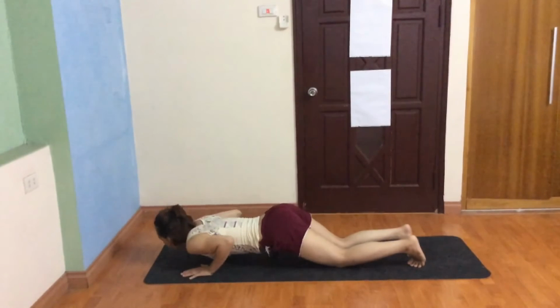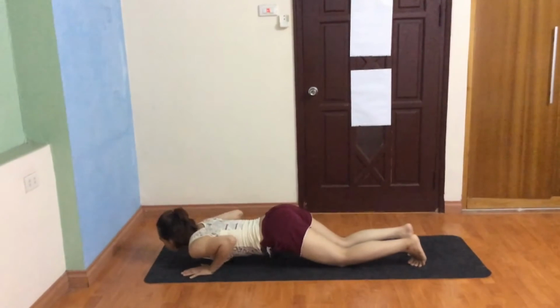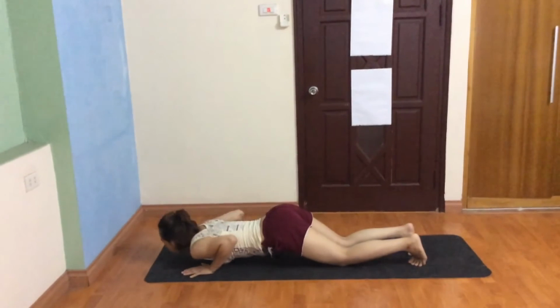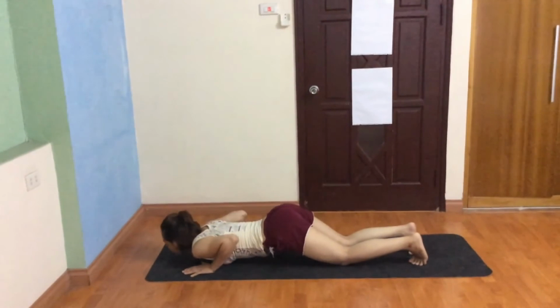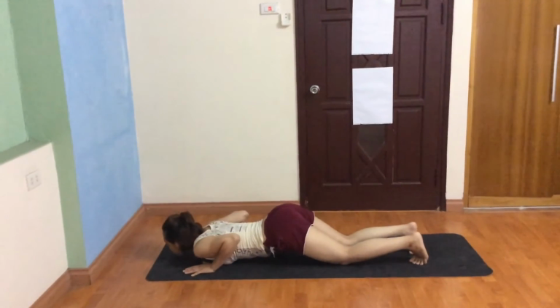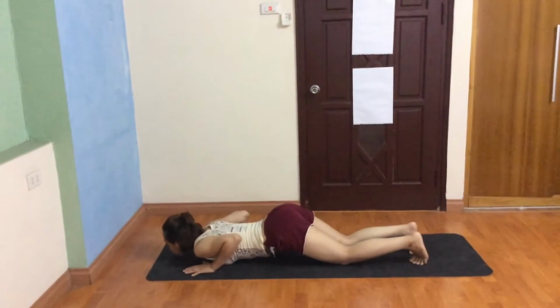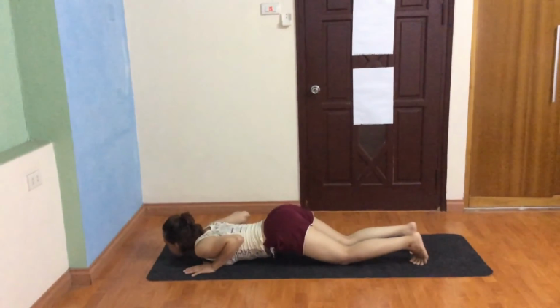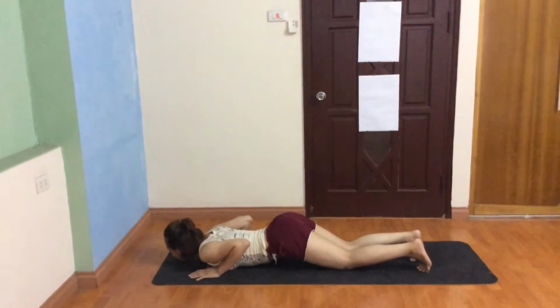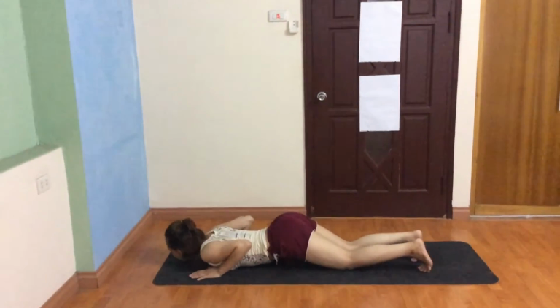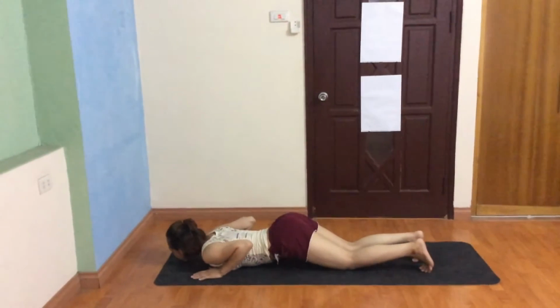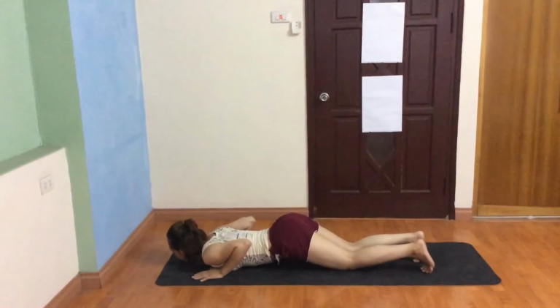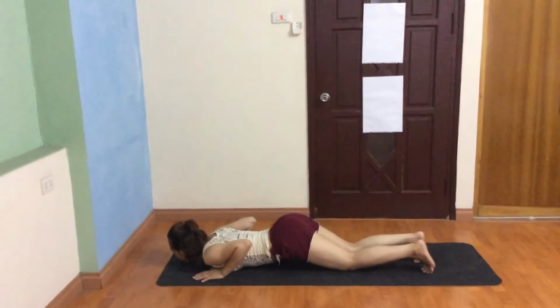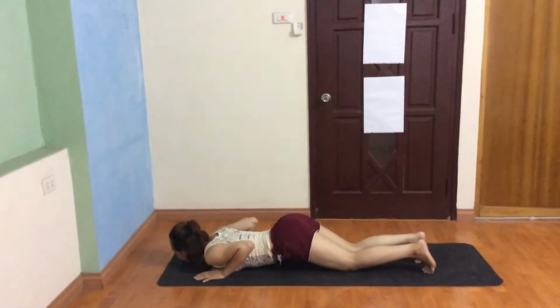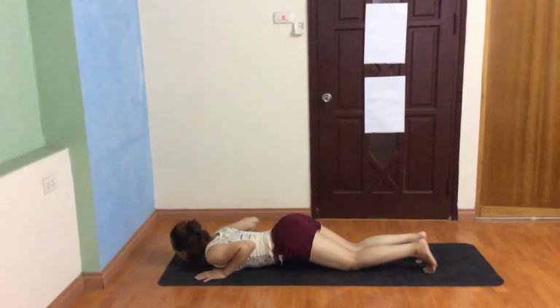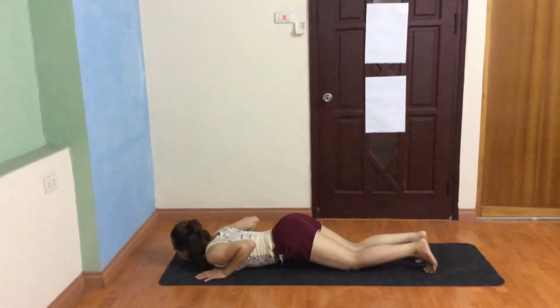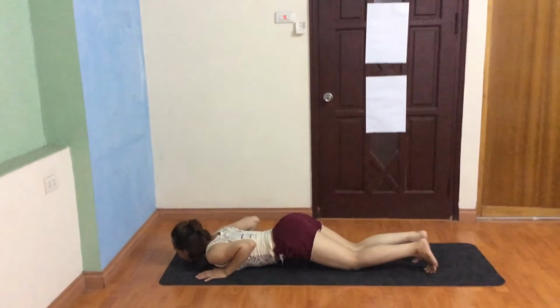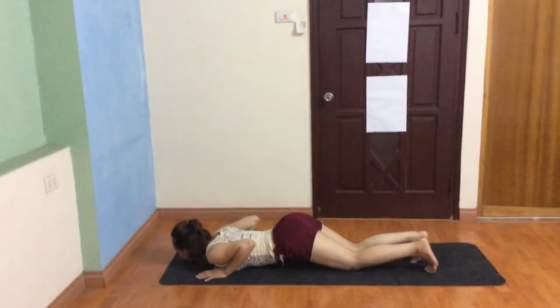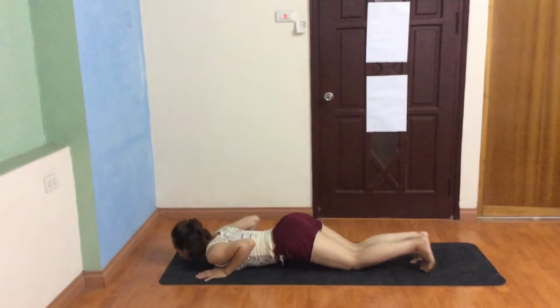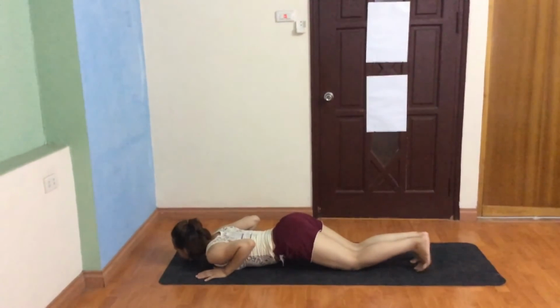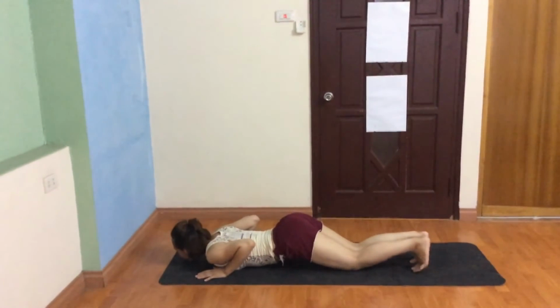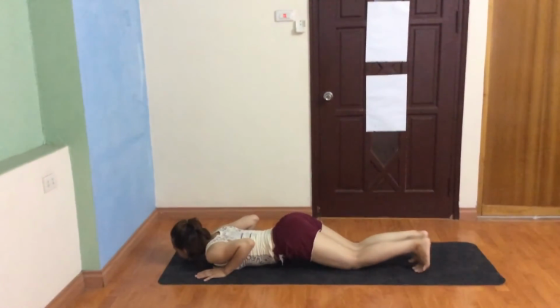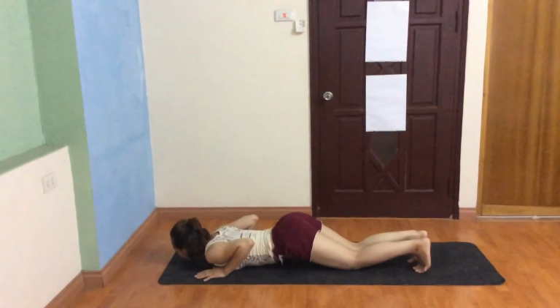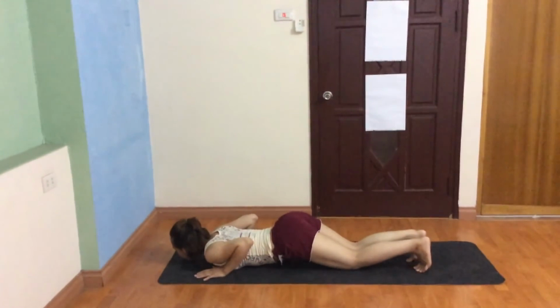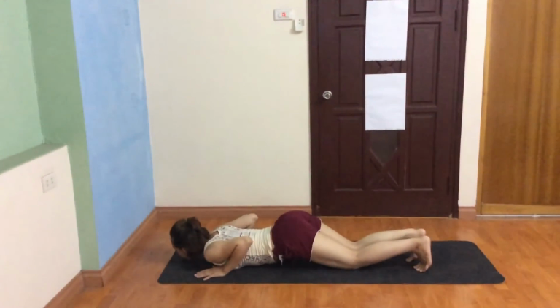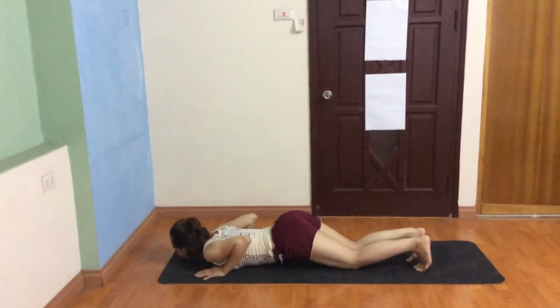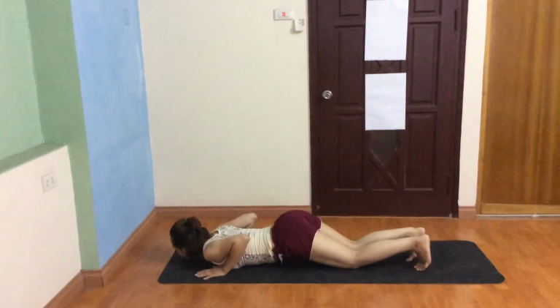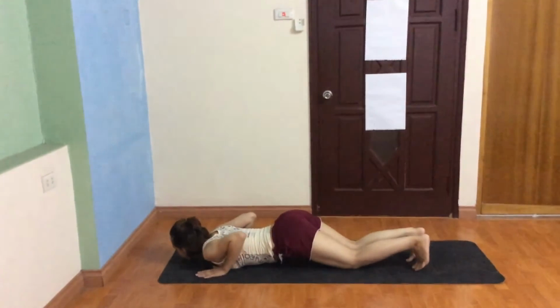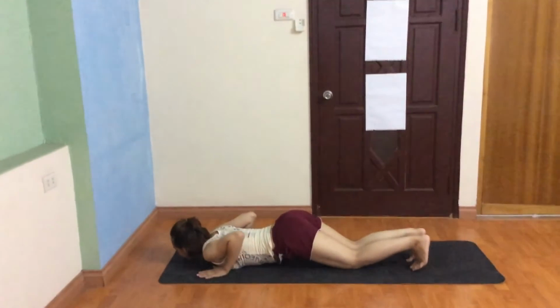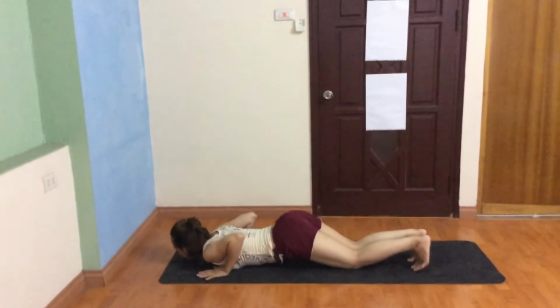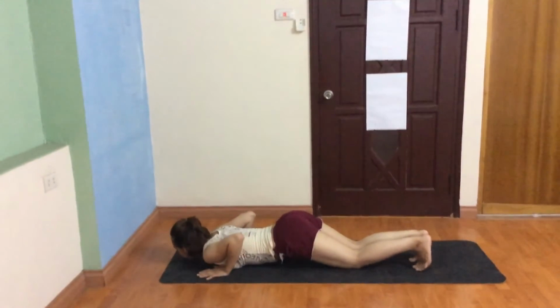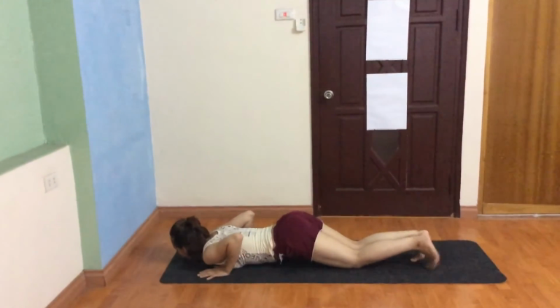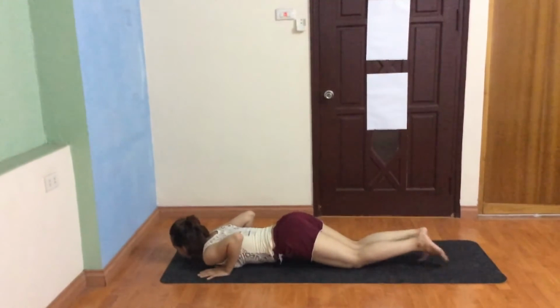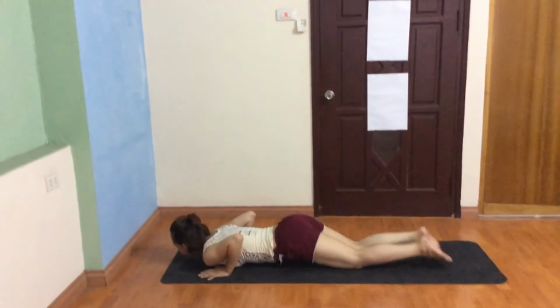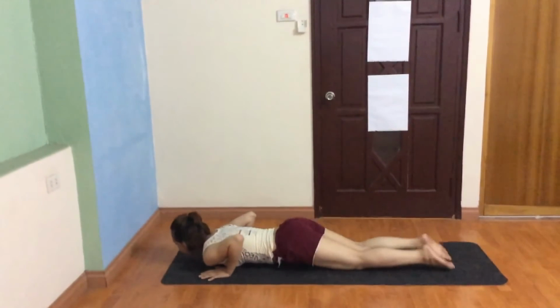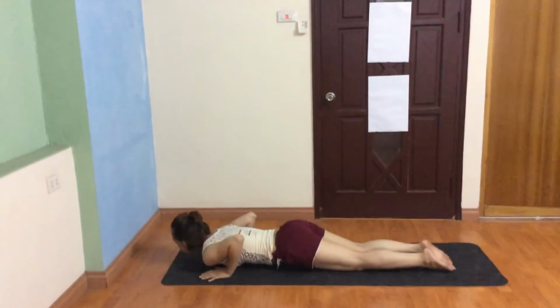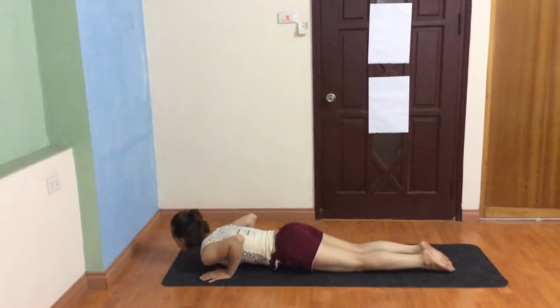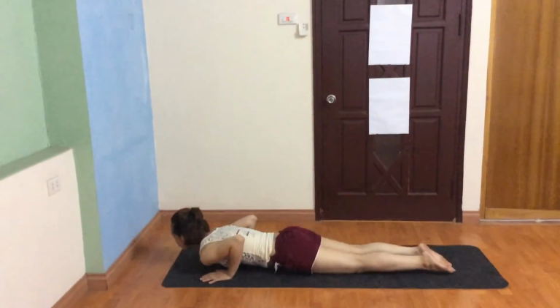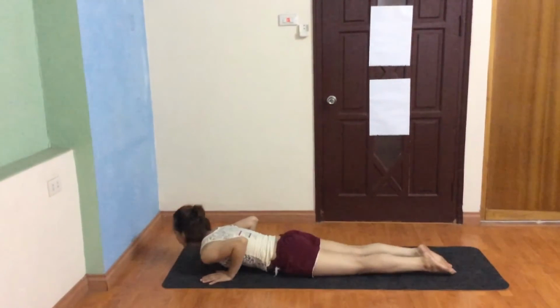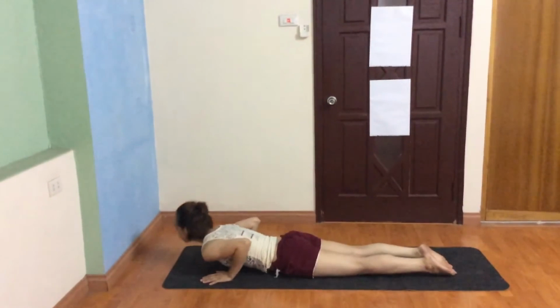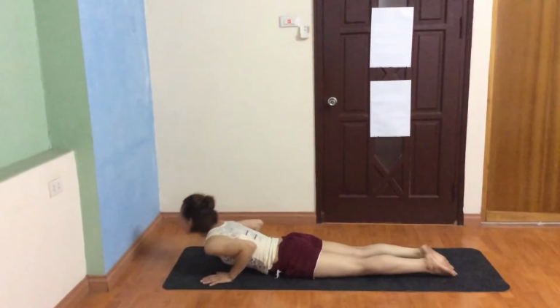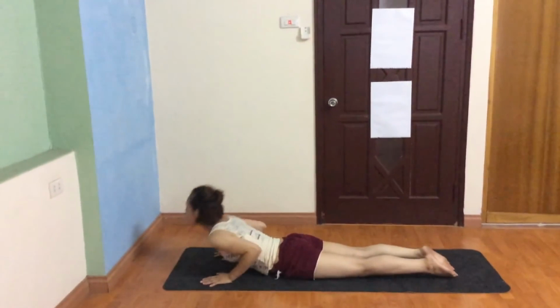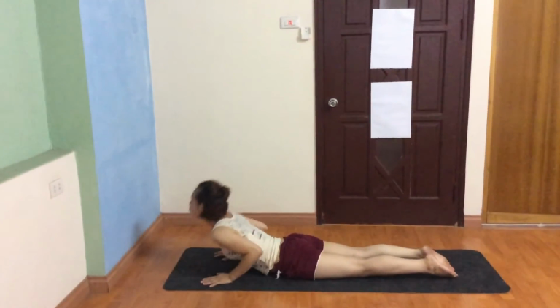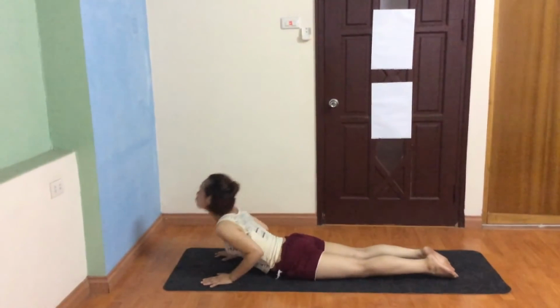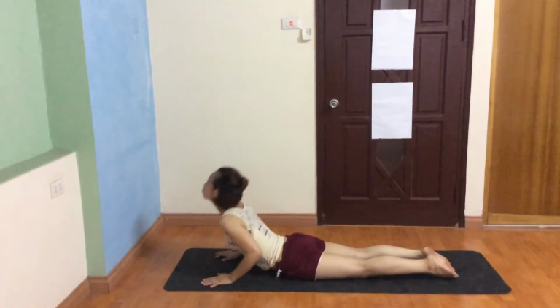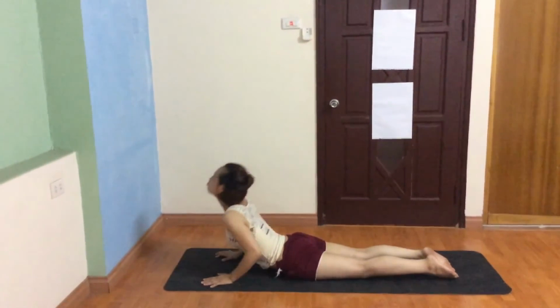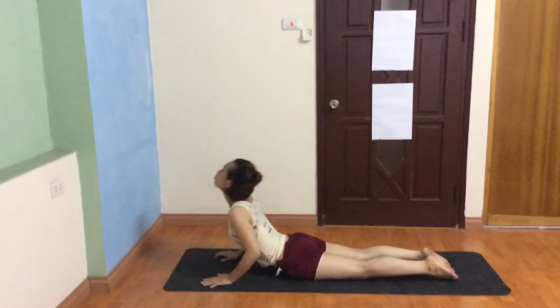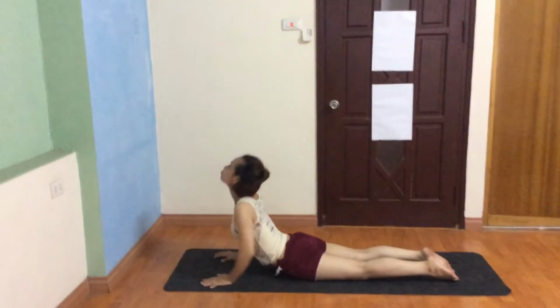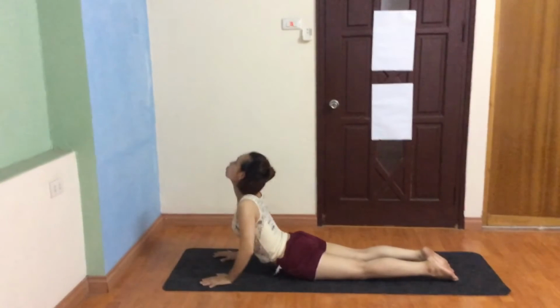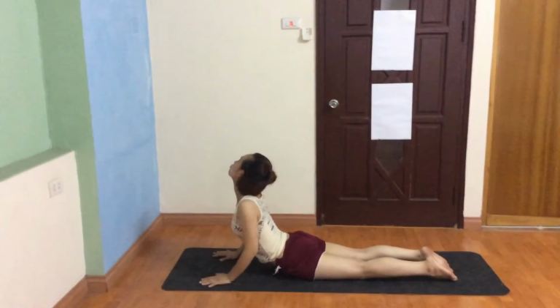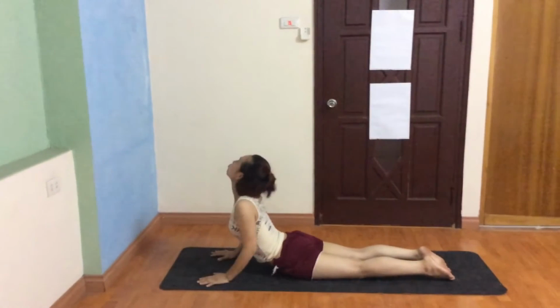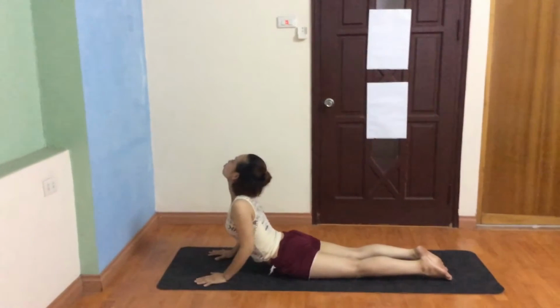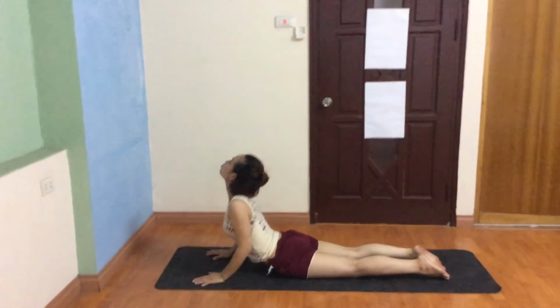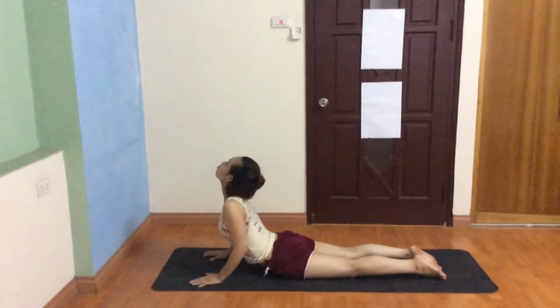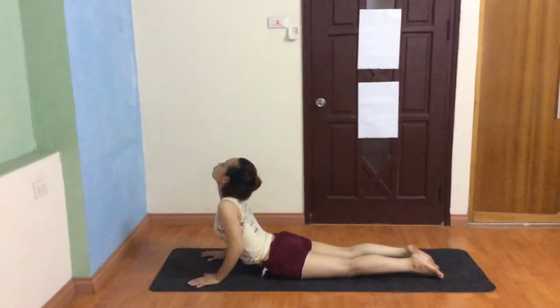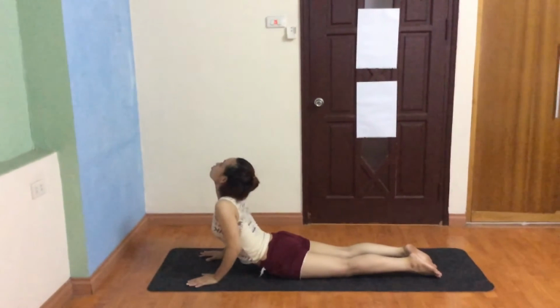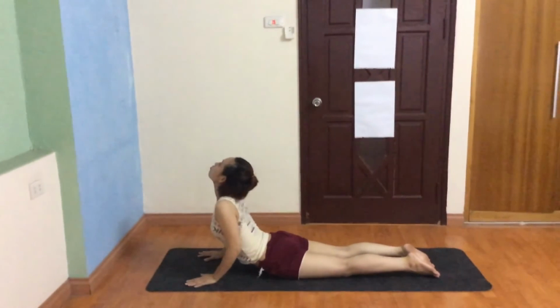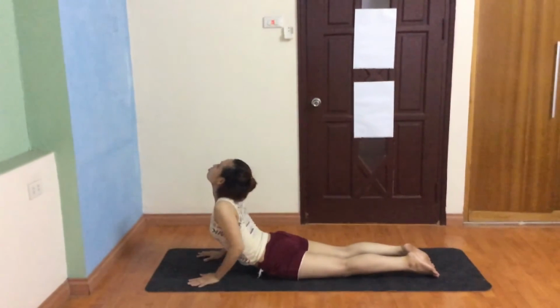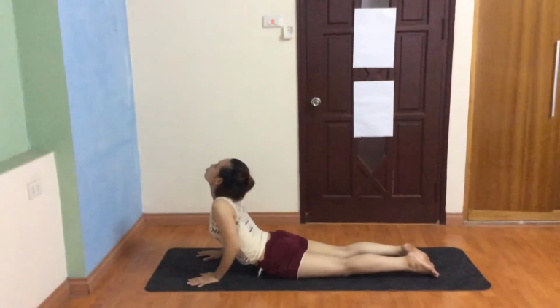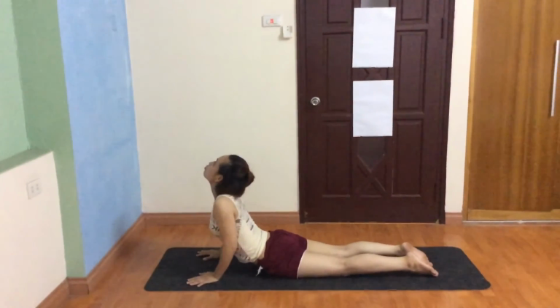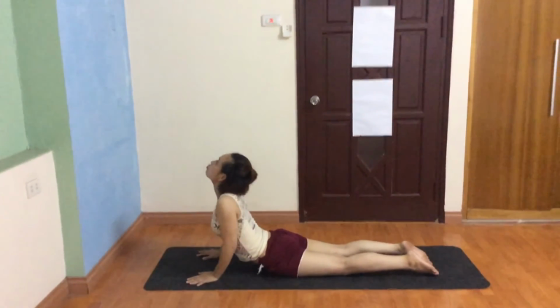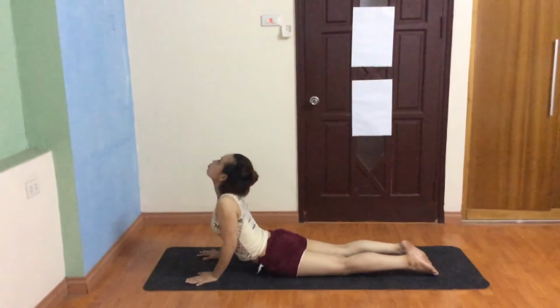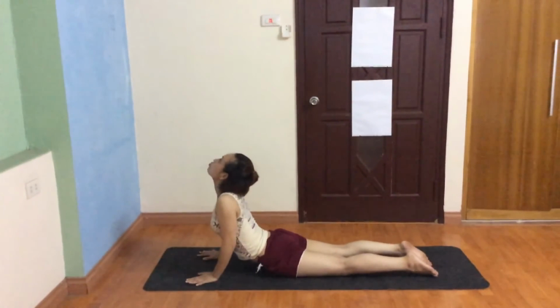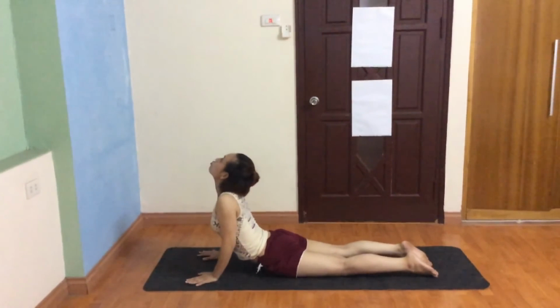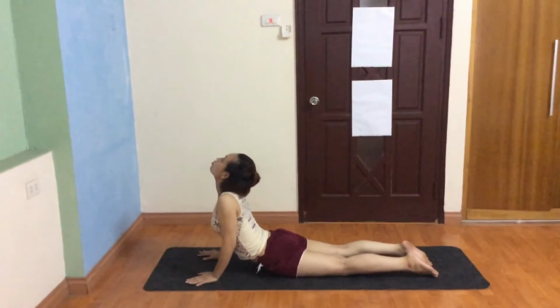Very good. Inhale upper dog, push with your hip, heart to back, exhale downward dog.